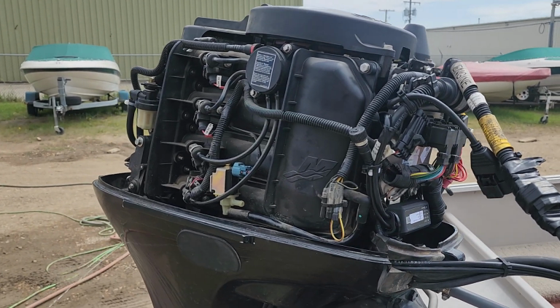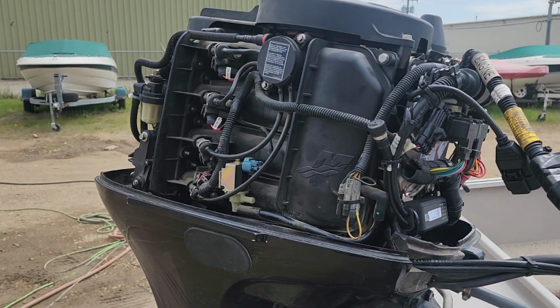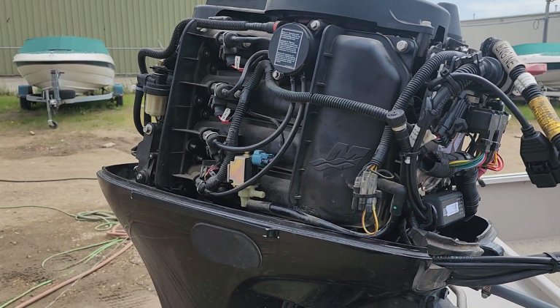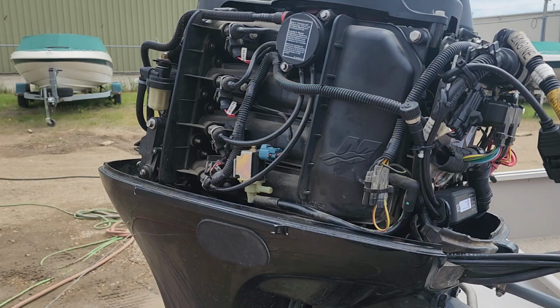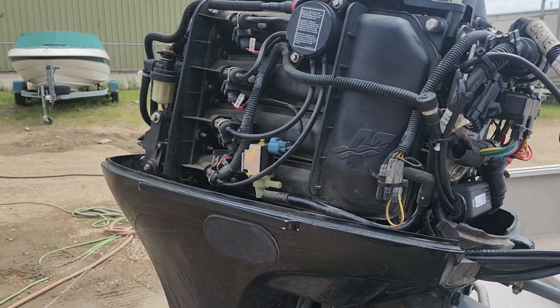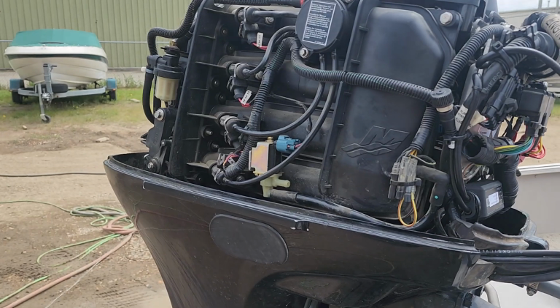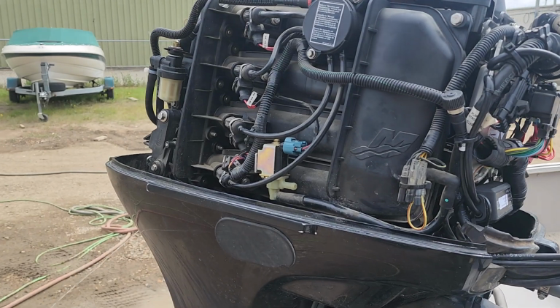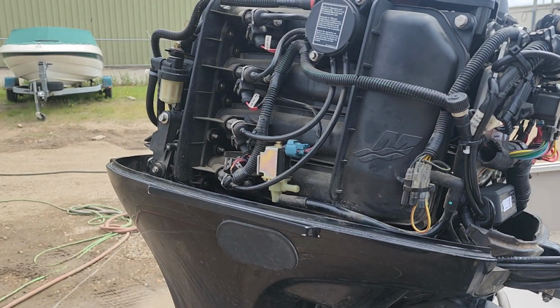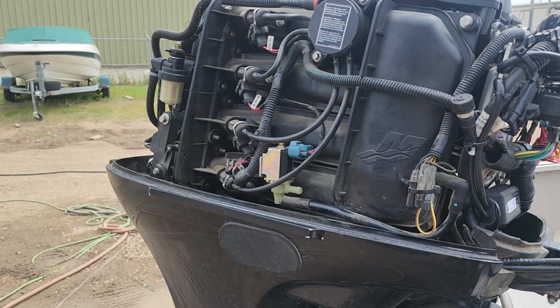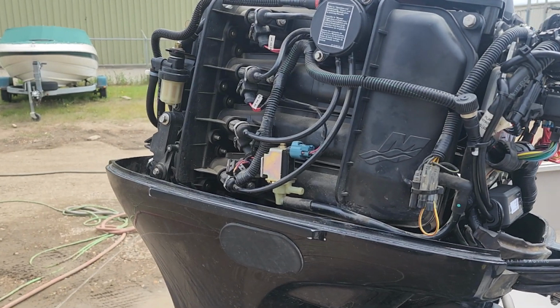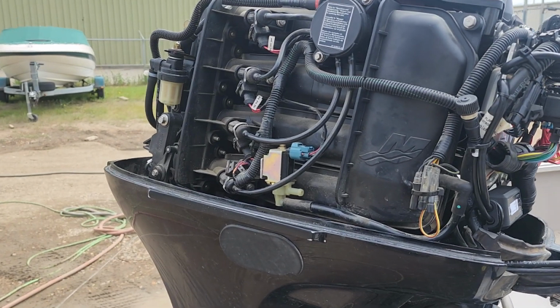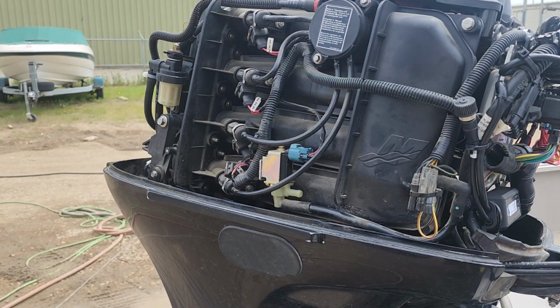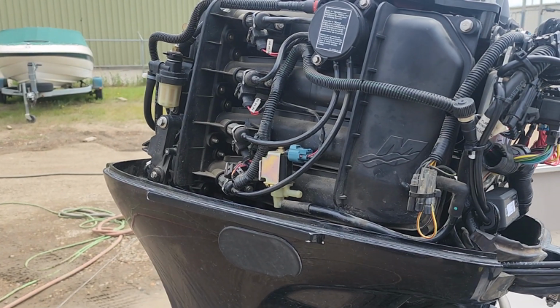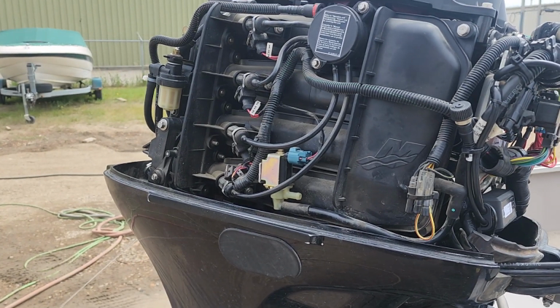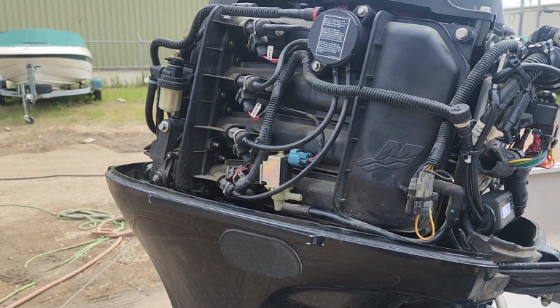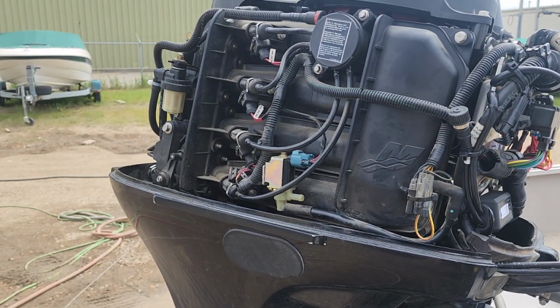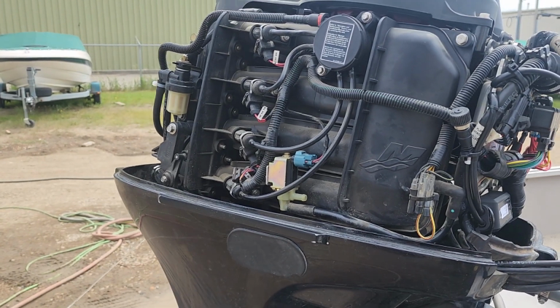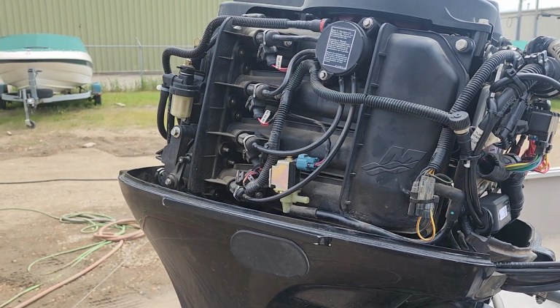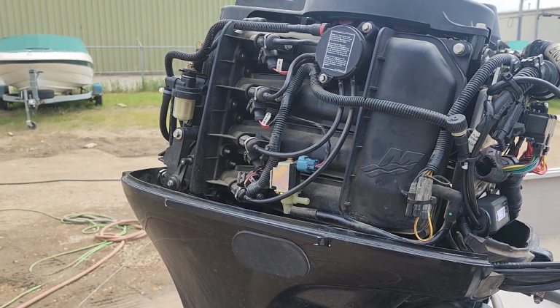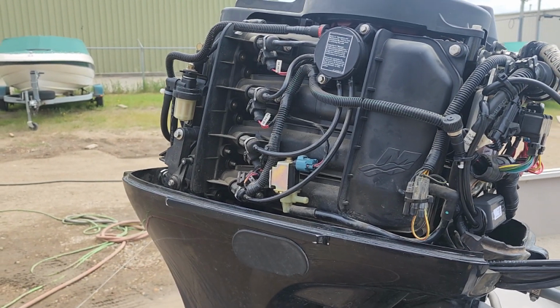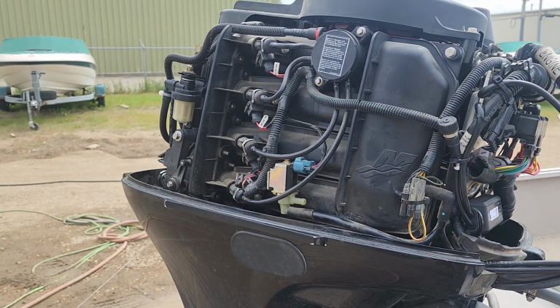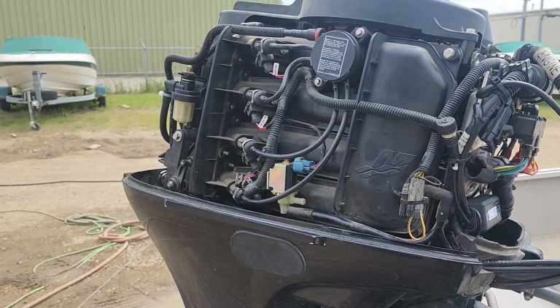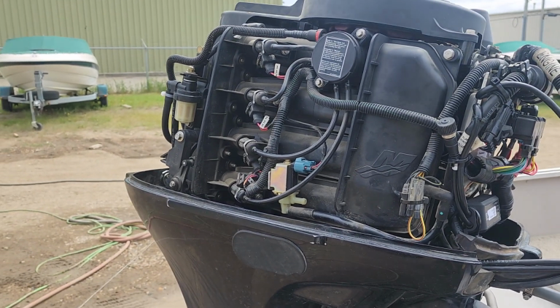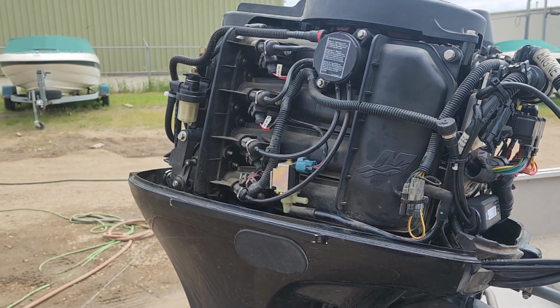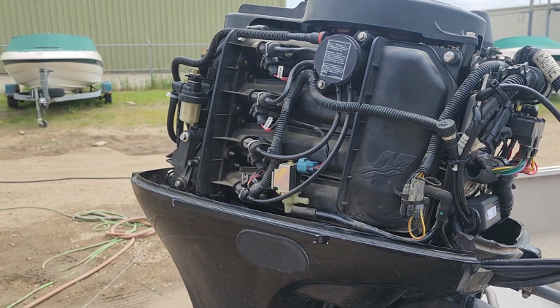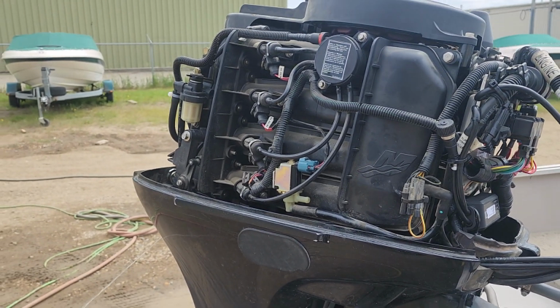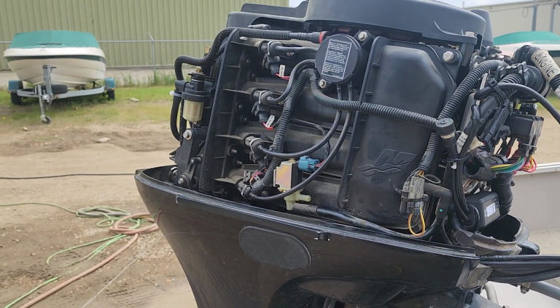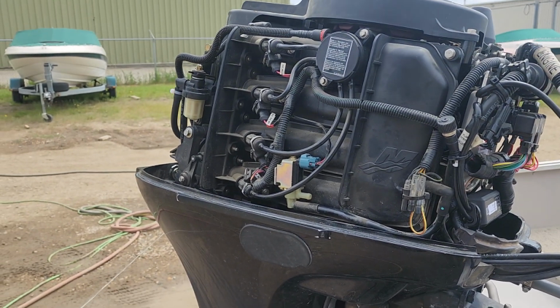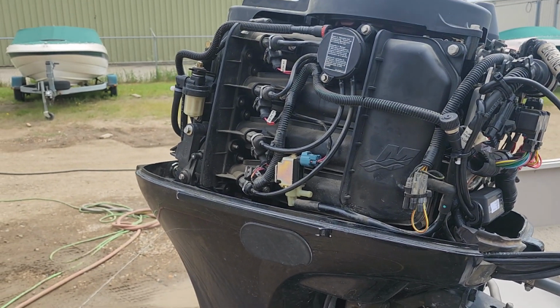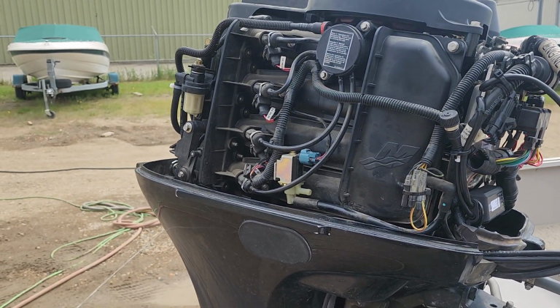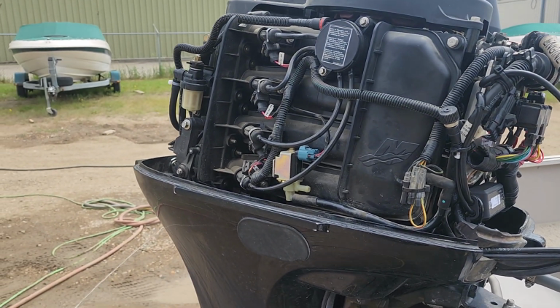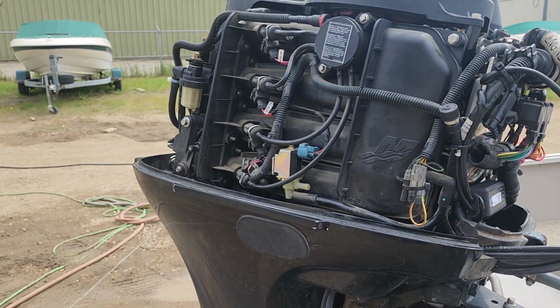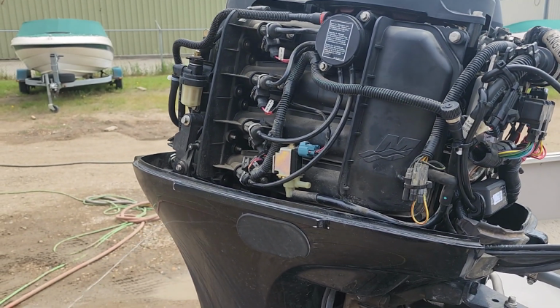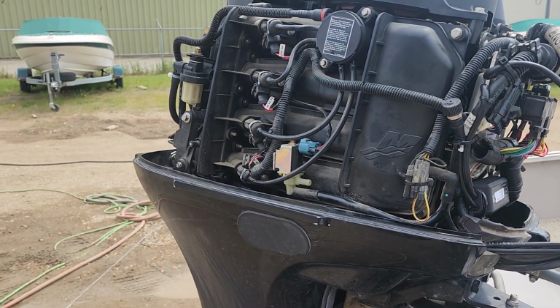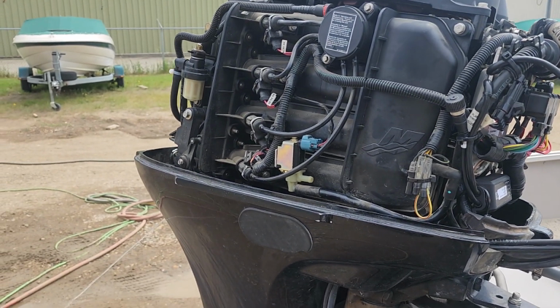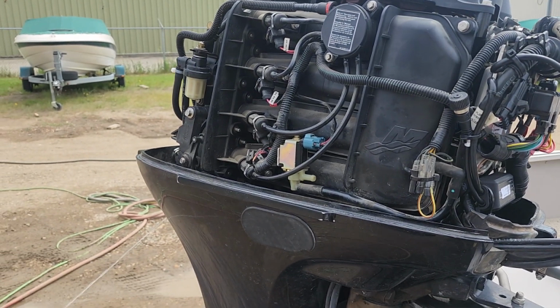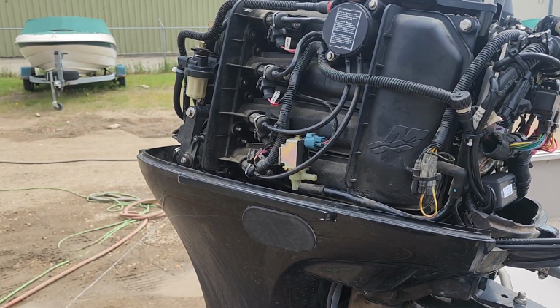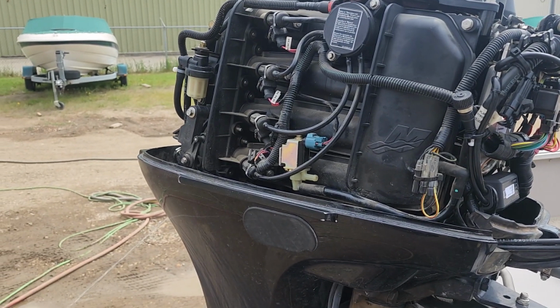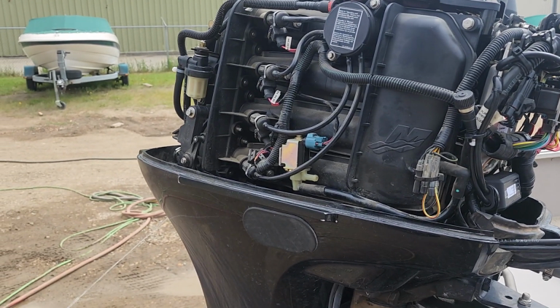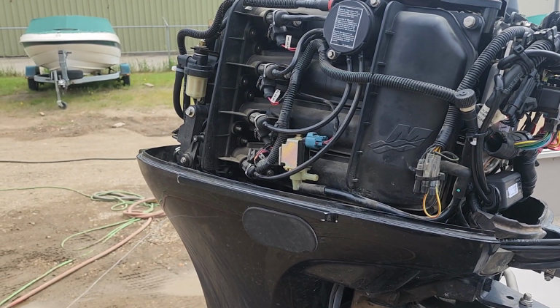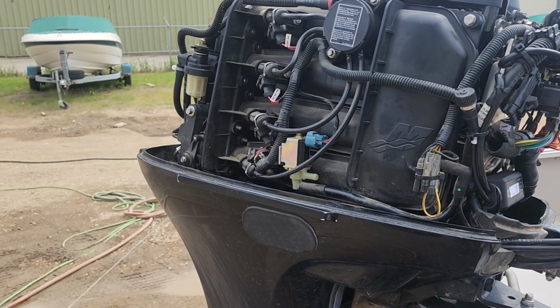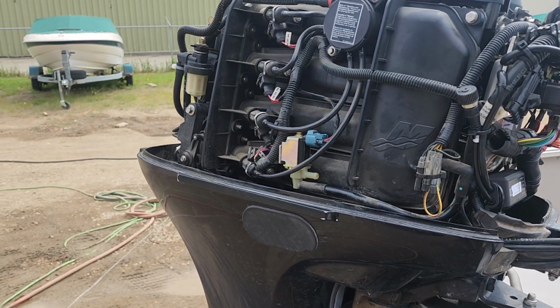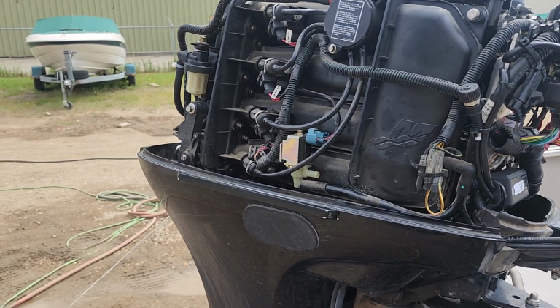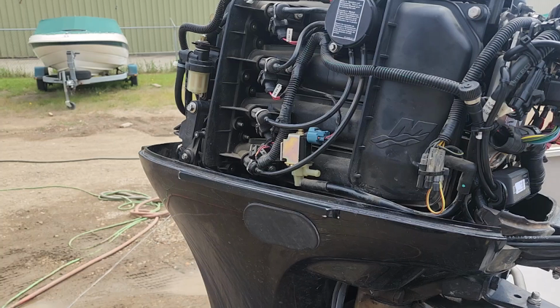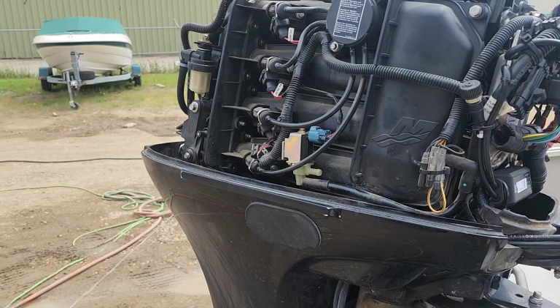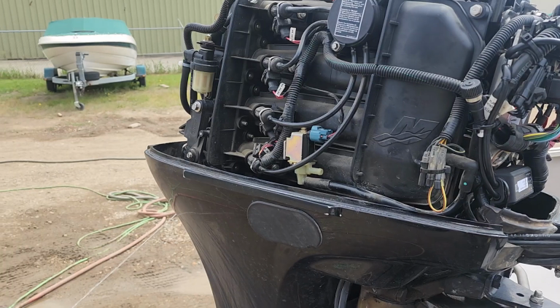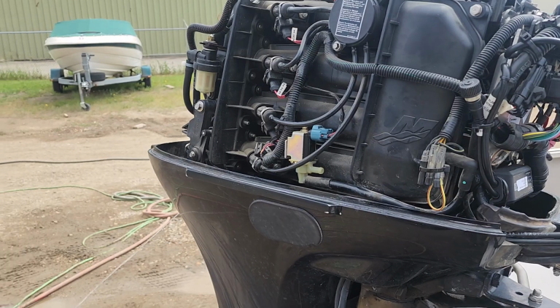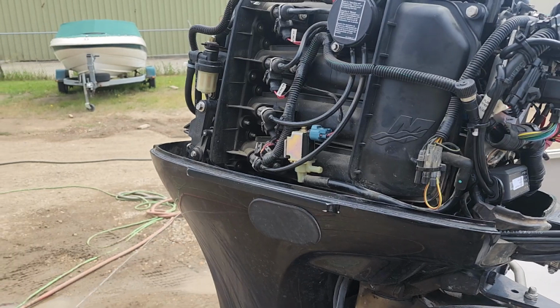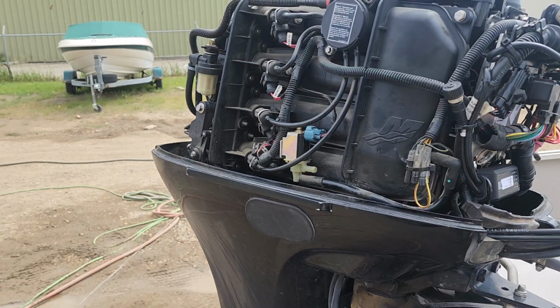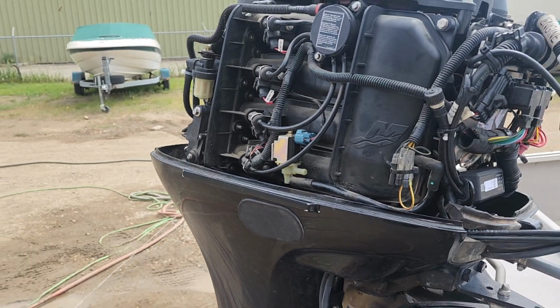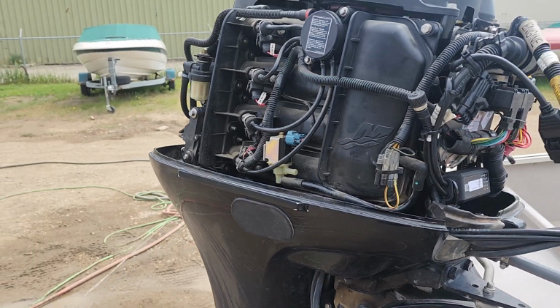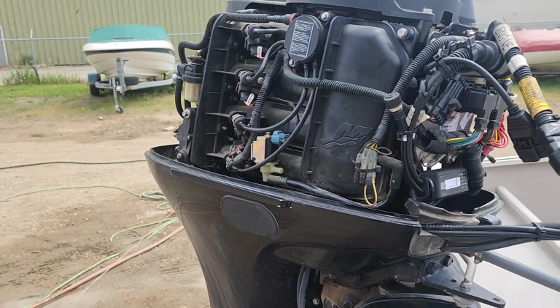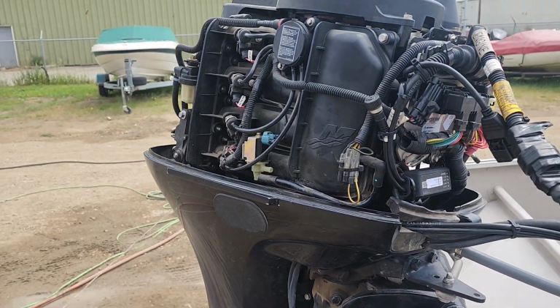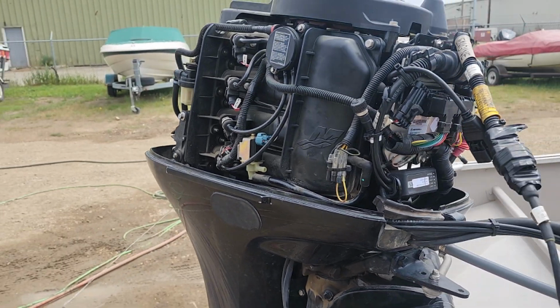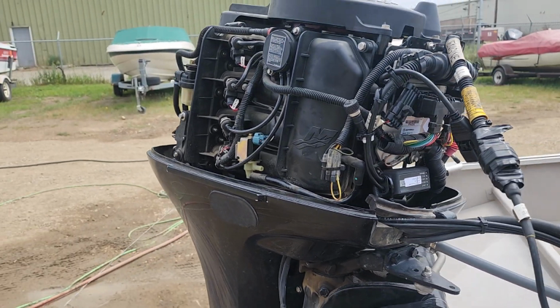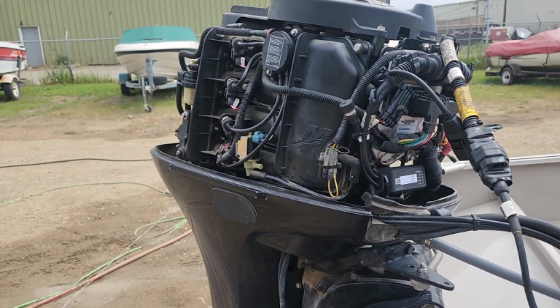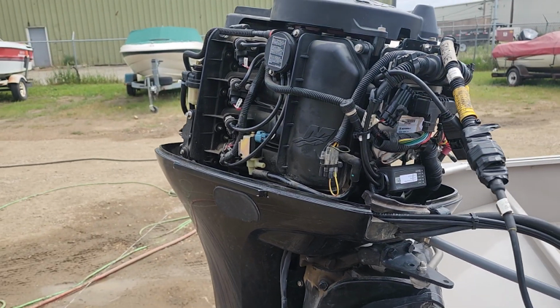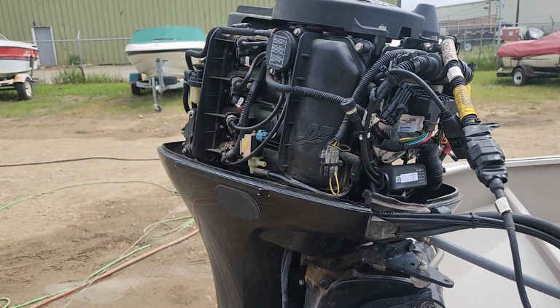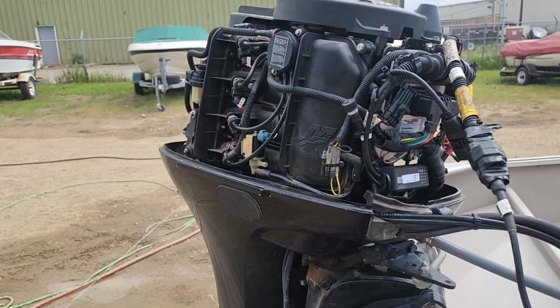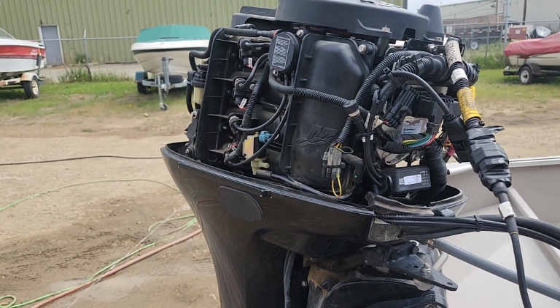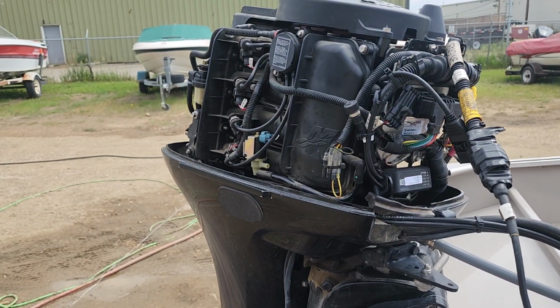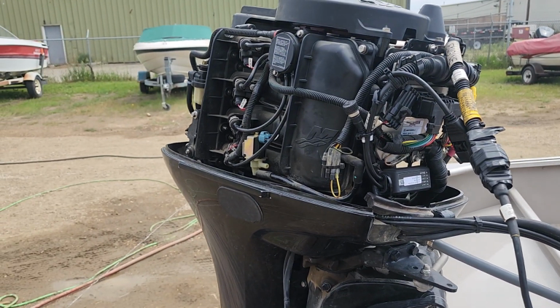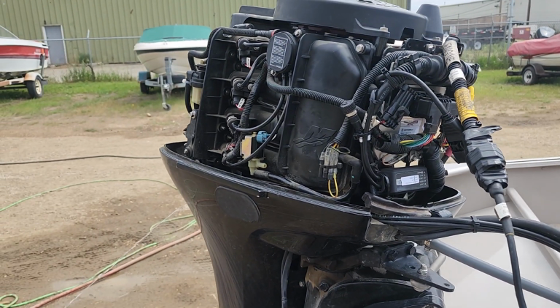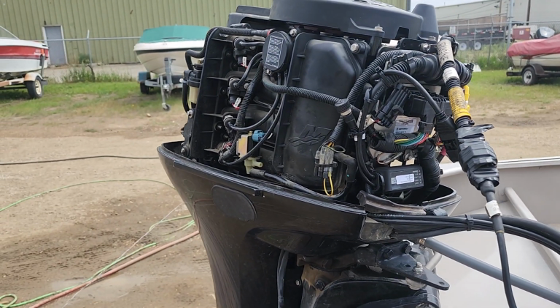Then run it again and we should see 725 to 750 RPM, which is what we want to see. See you next one.